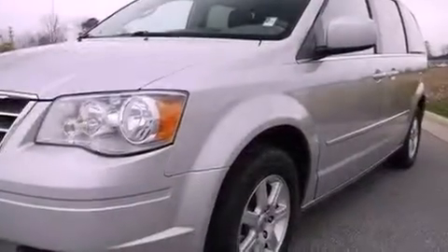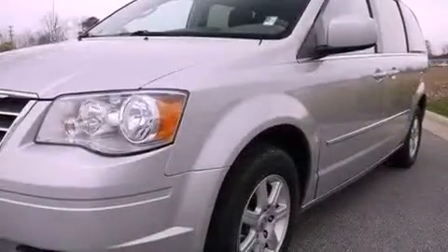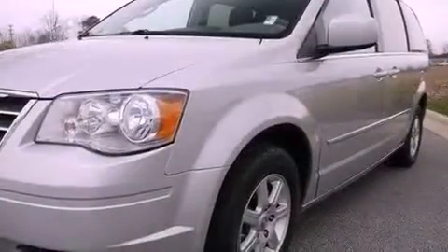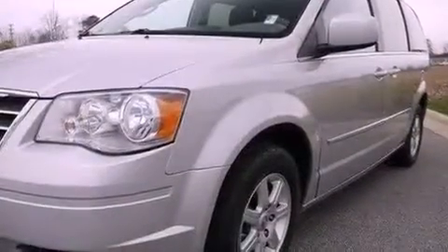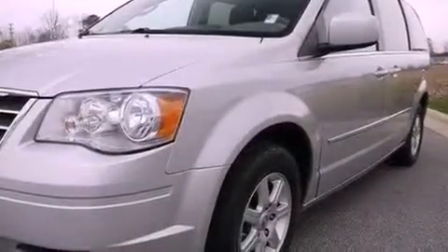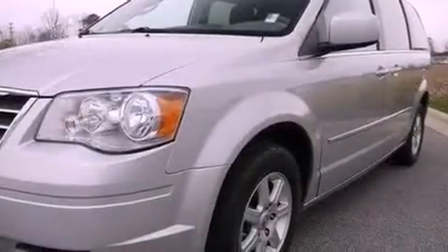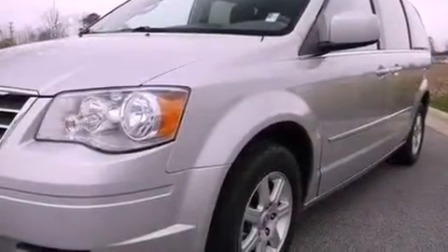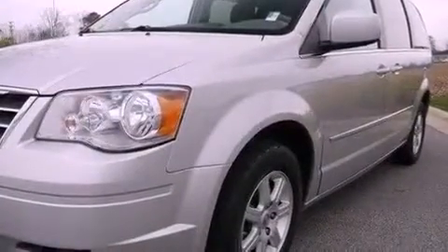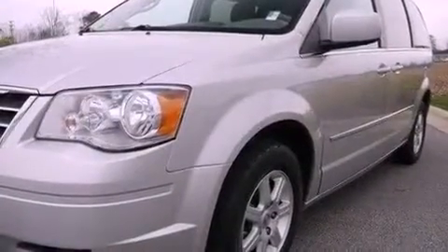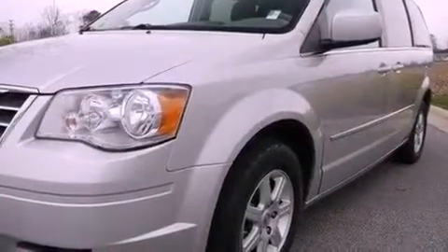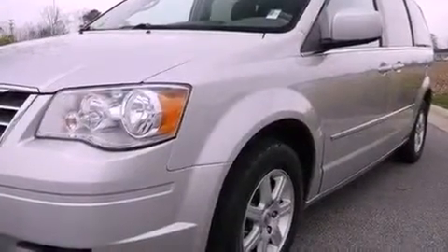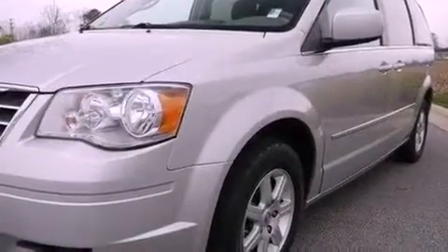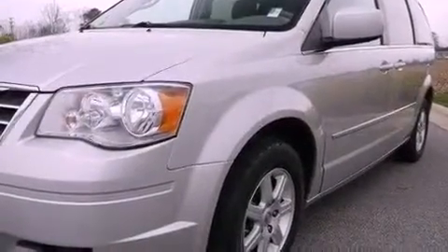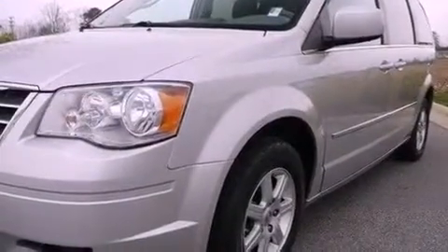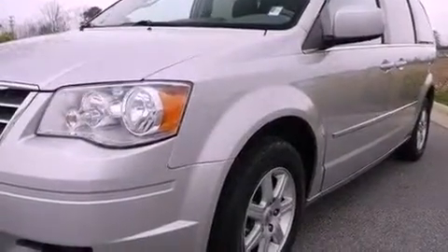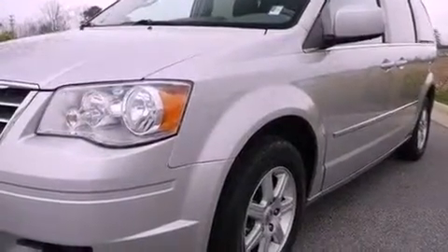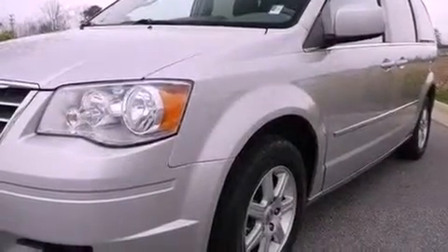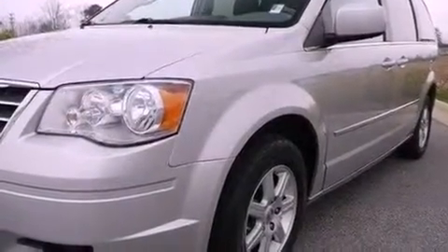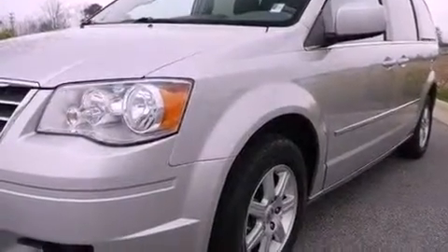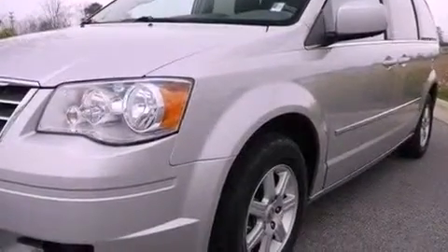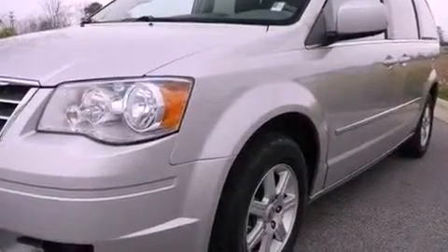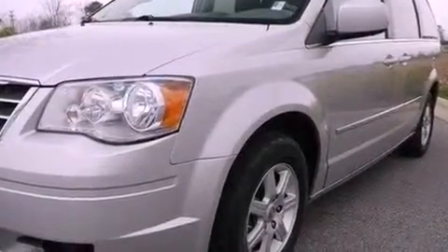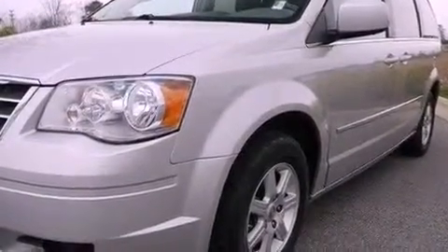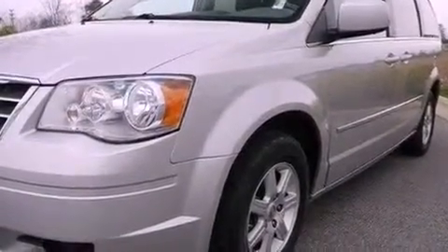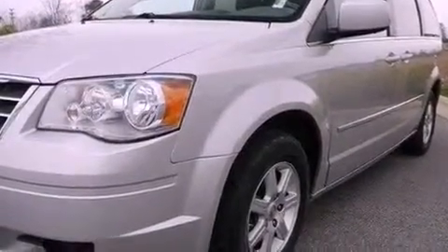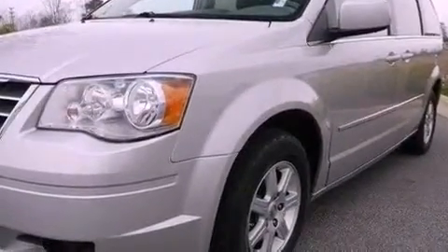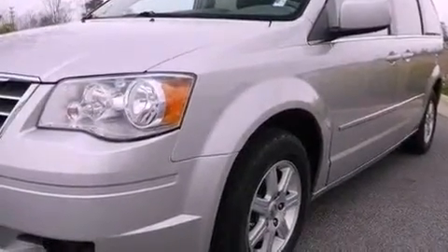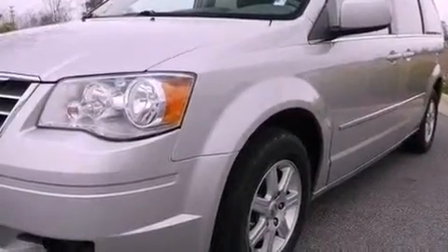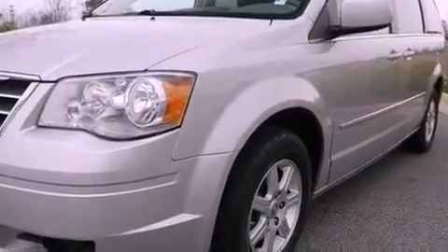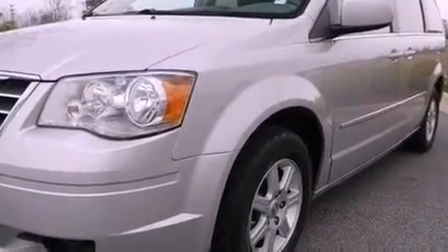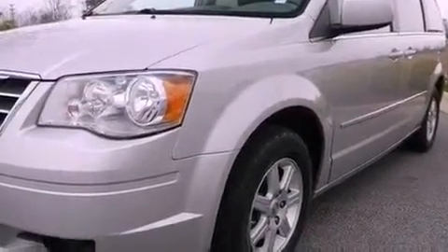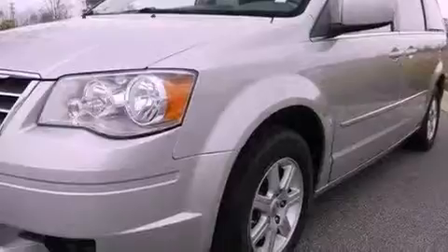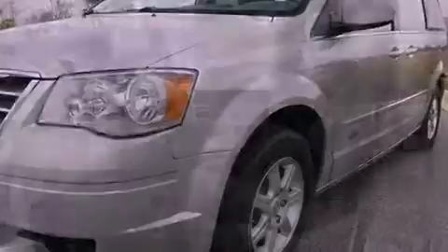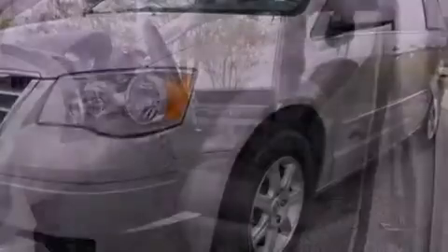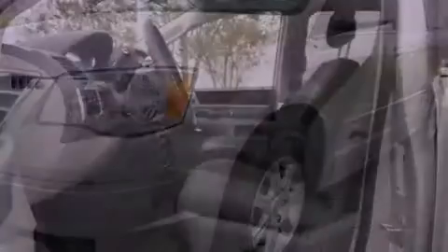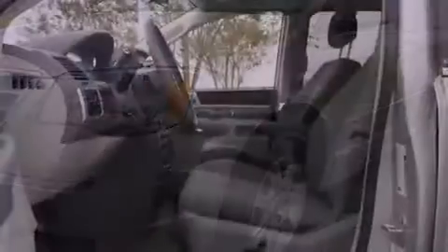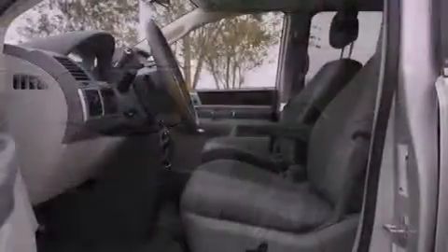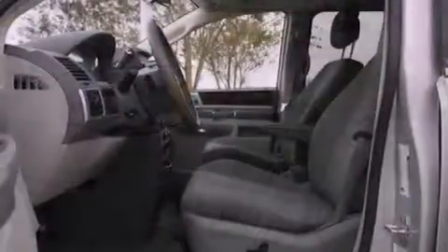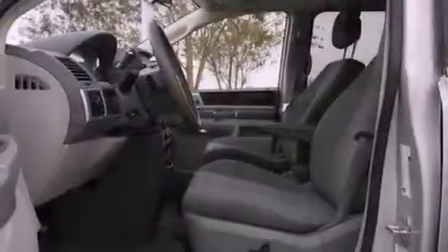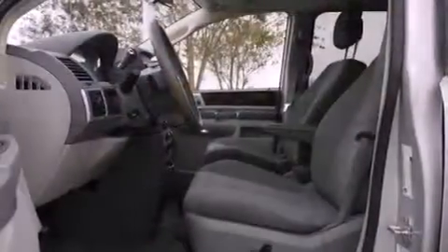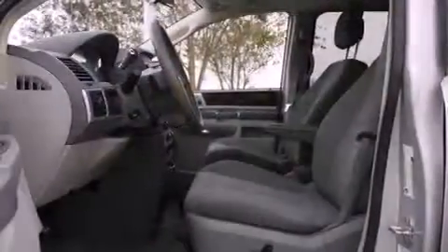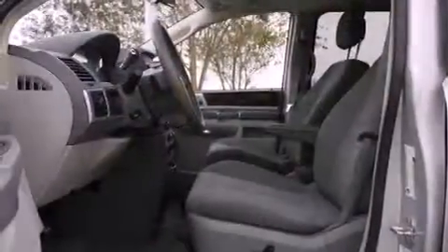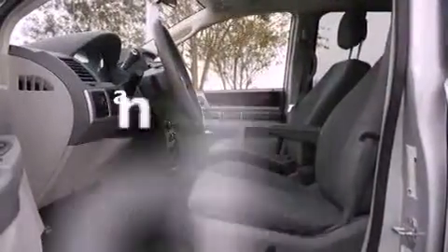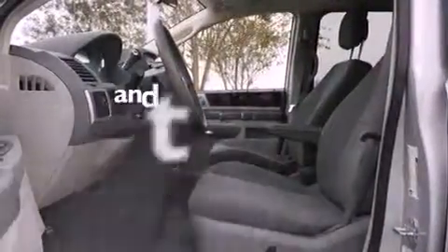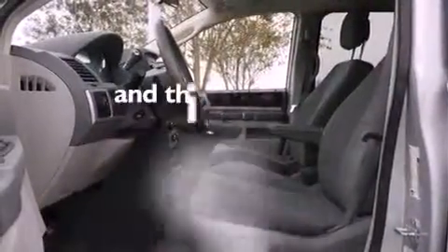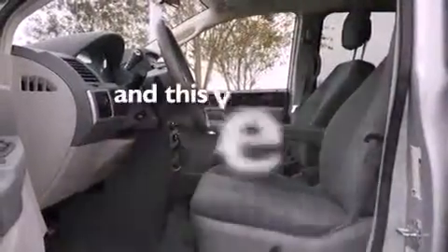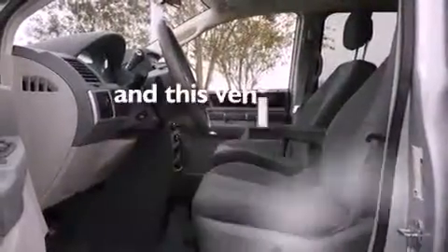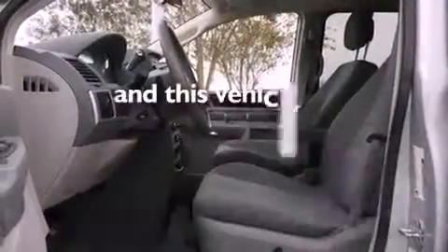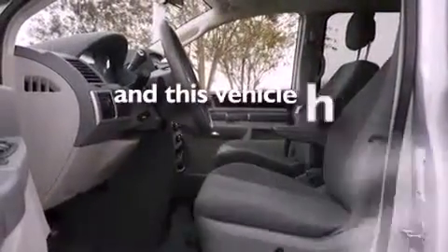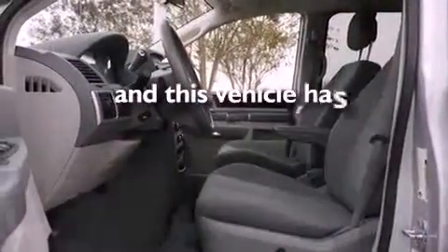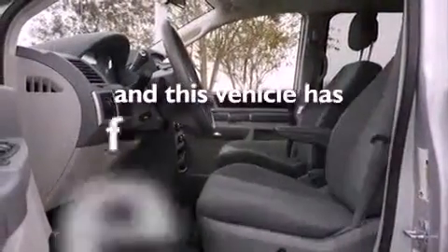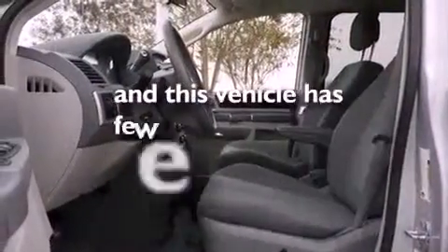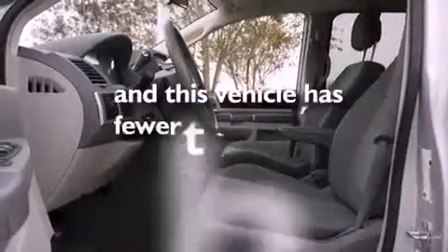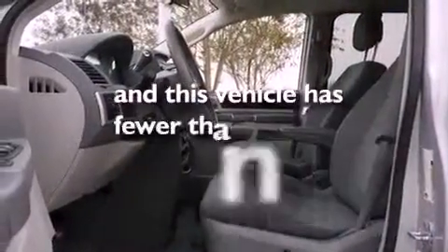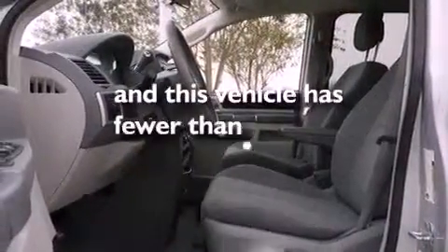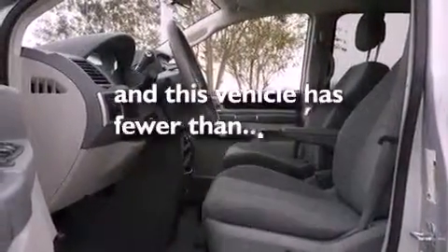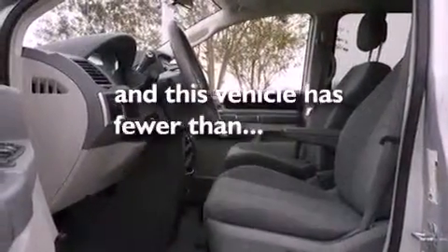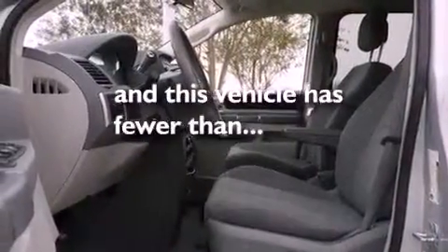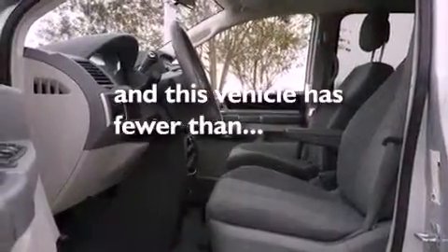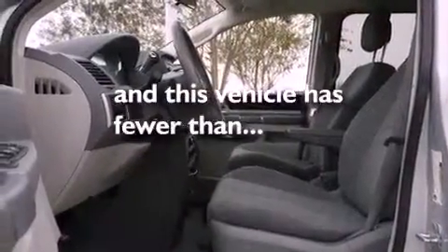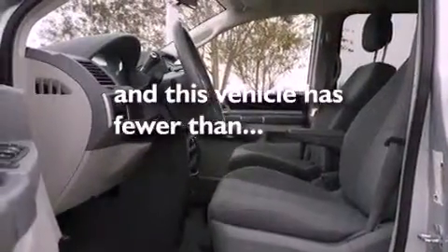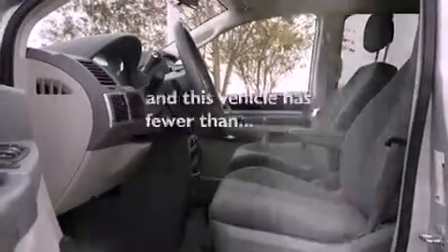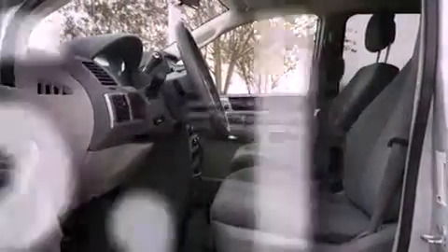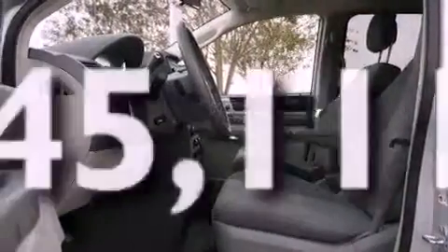Additional features include an illuminated driver's side vanity mirror, 12-volt power outlets, halogen headlights, and cruise control. This vehicle has fewer than 46,000 miles on the odometer.